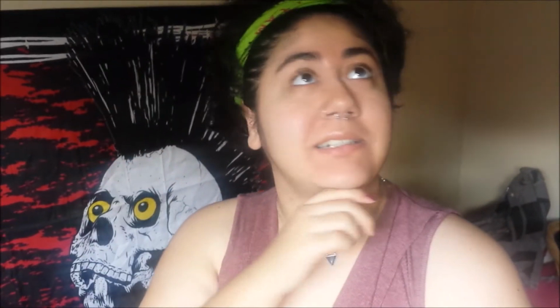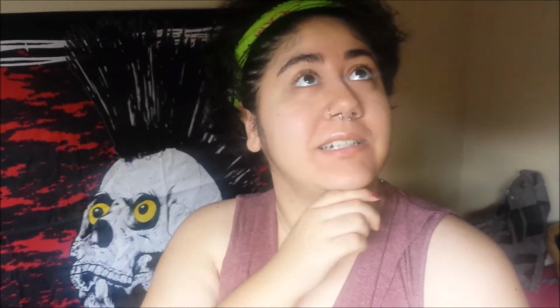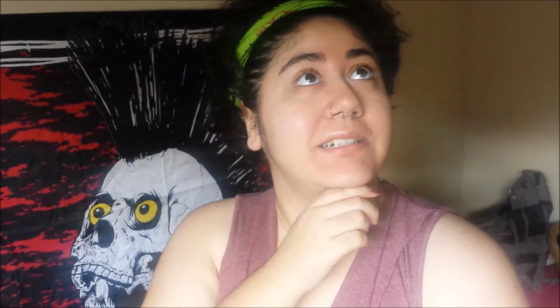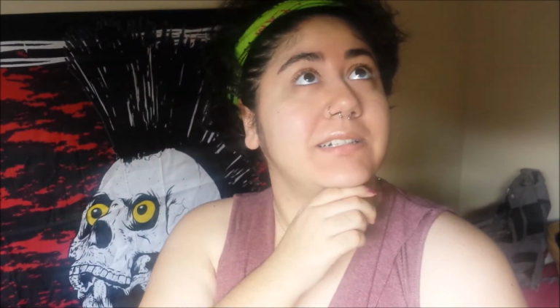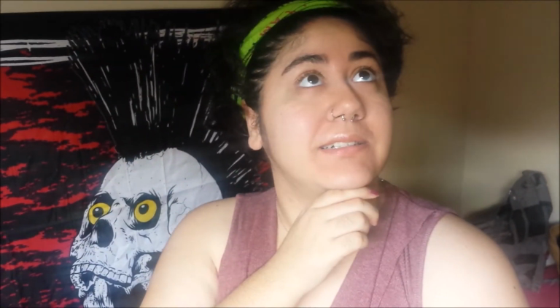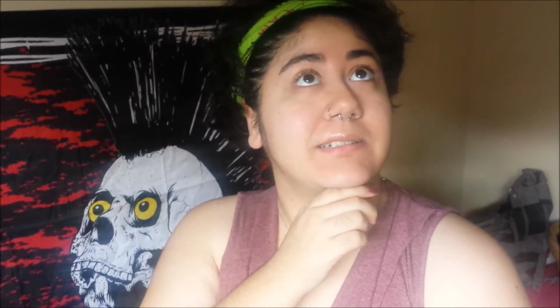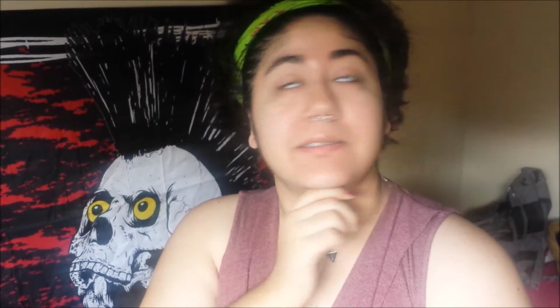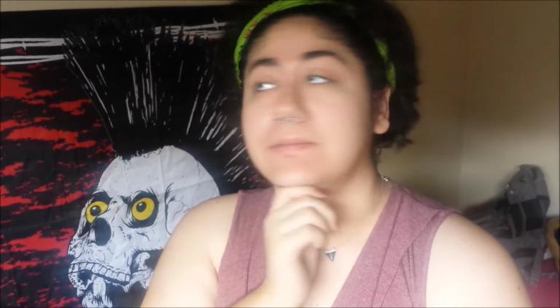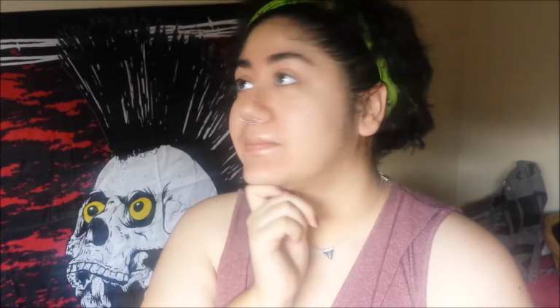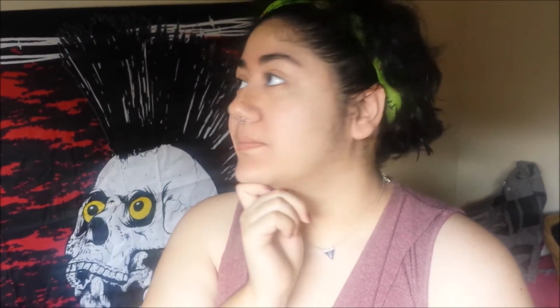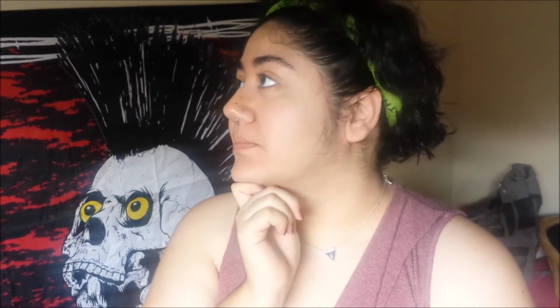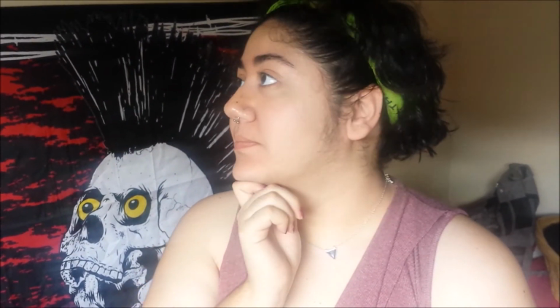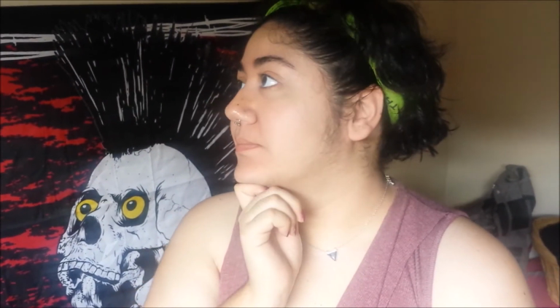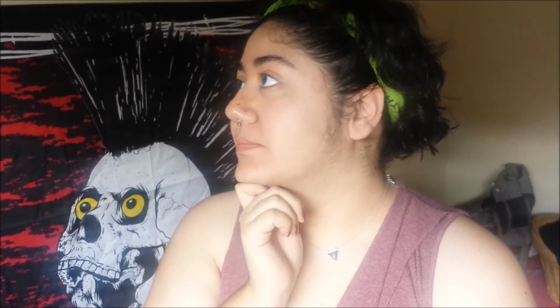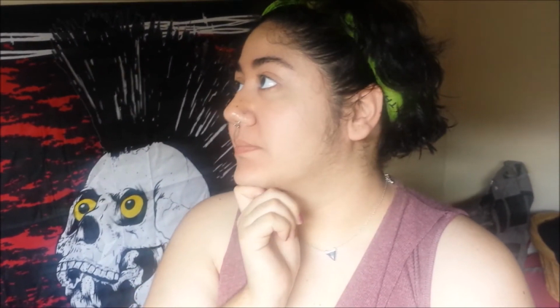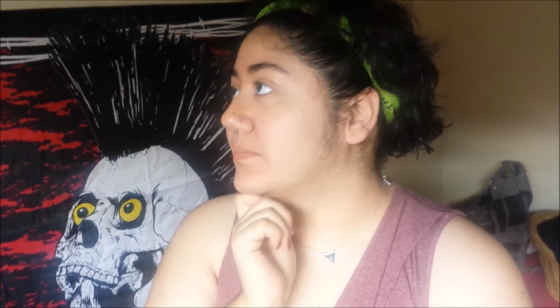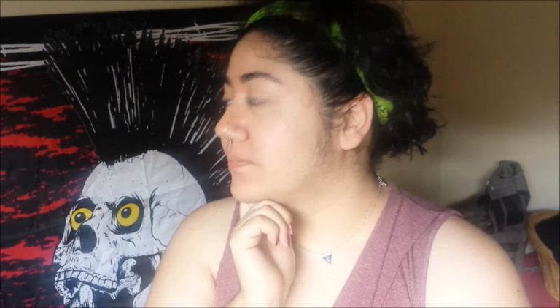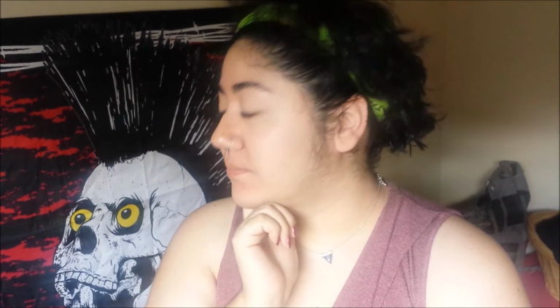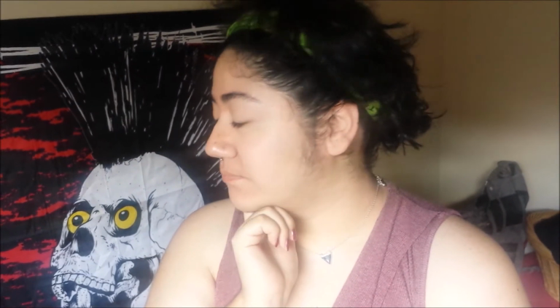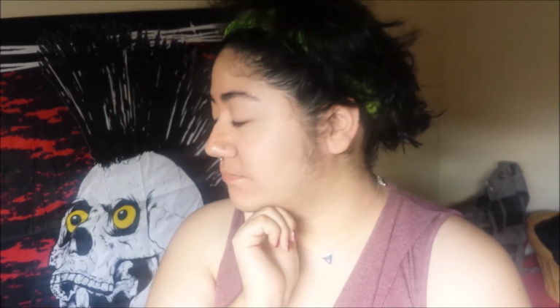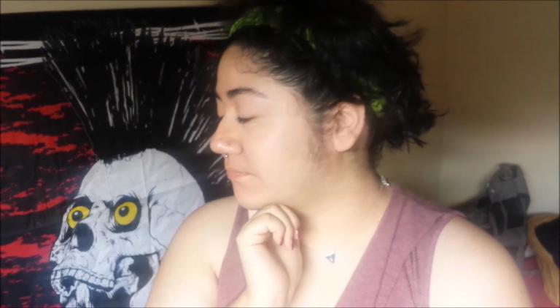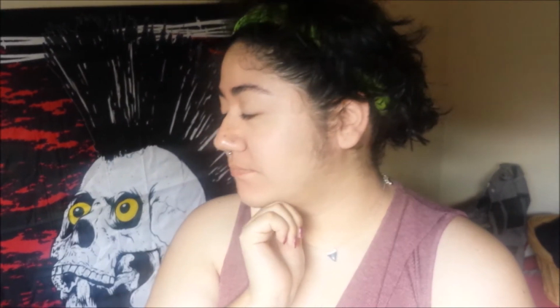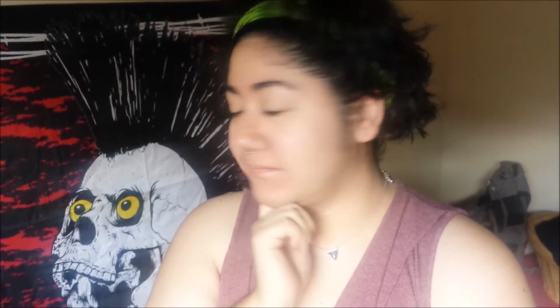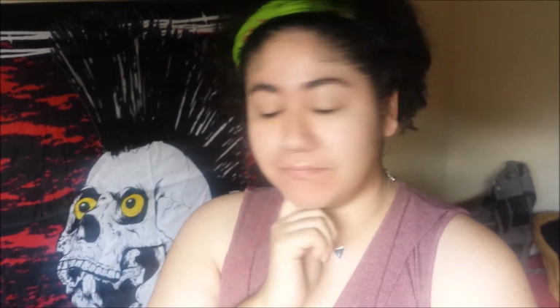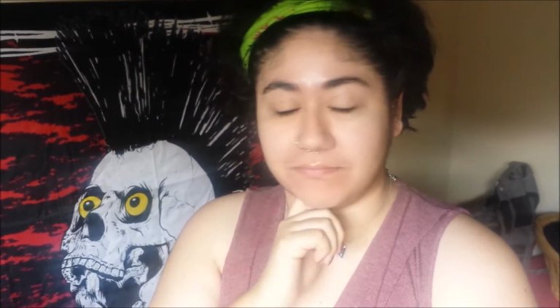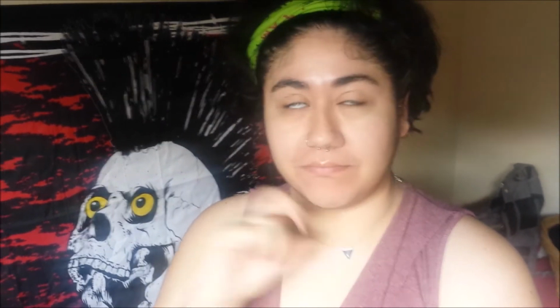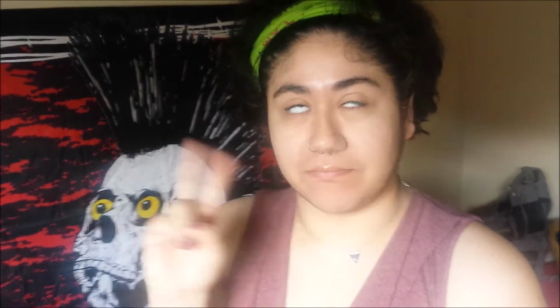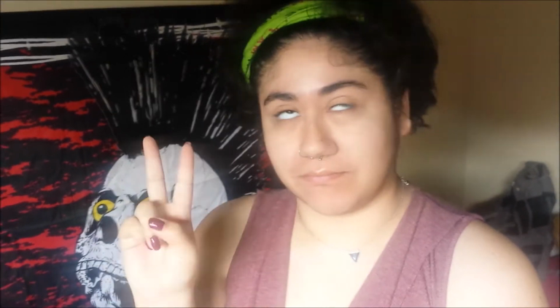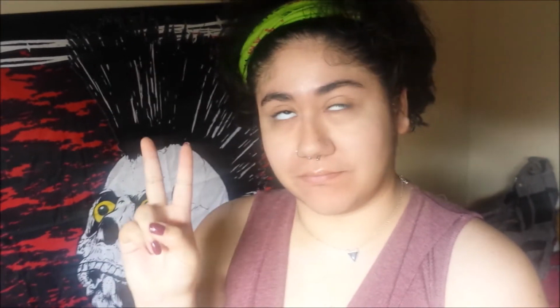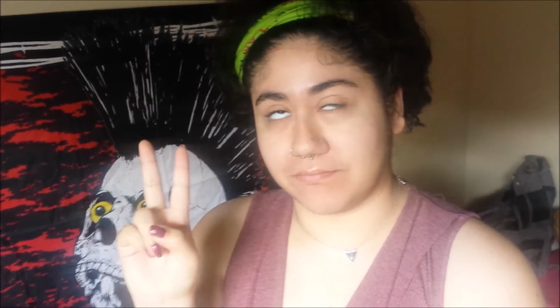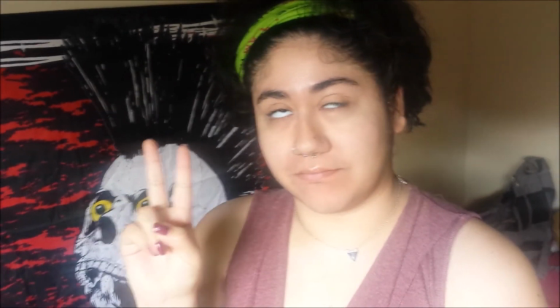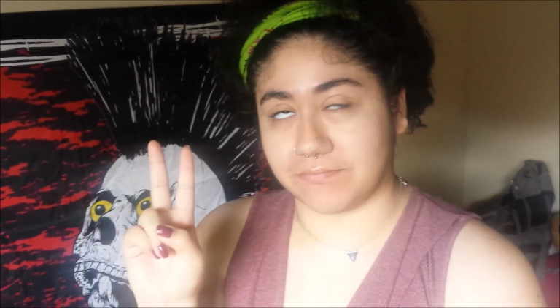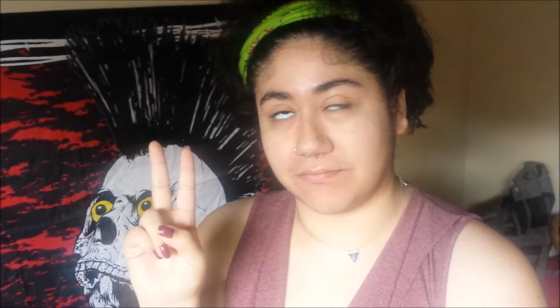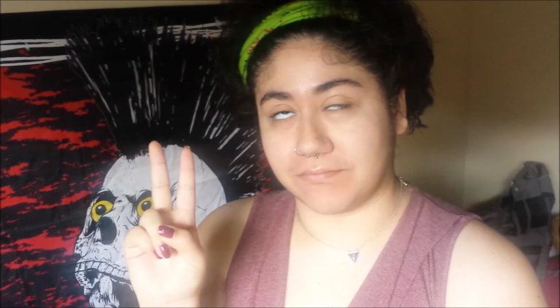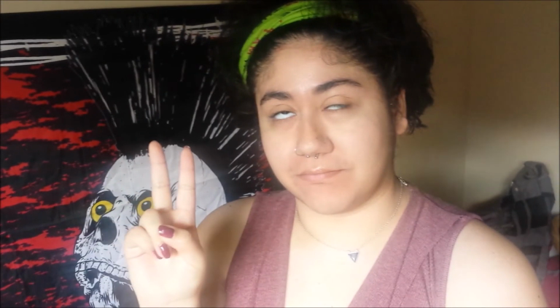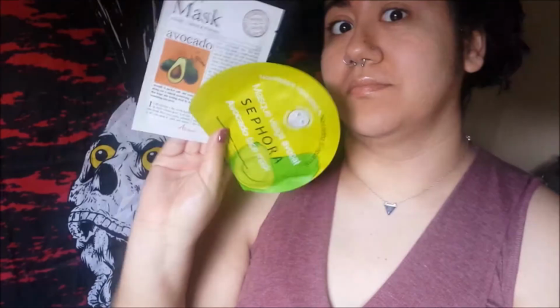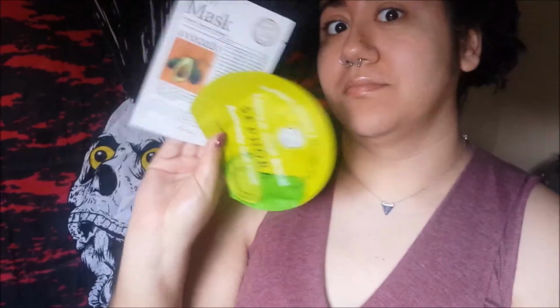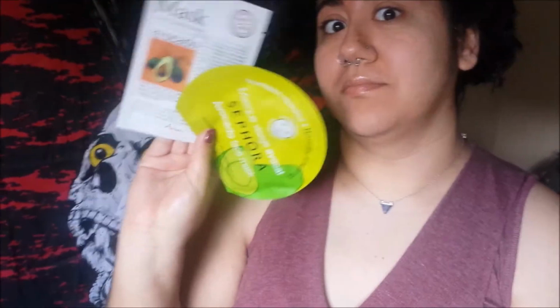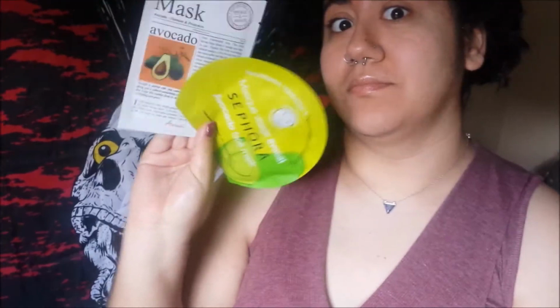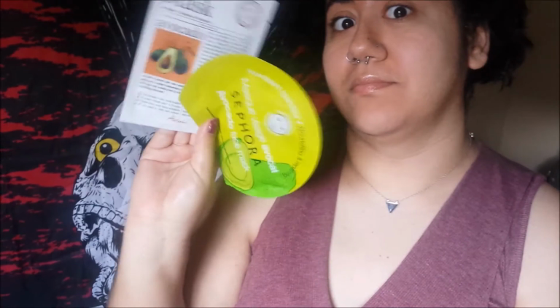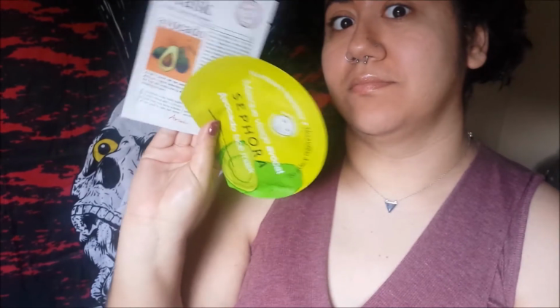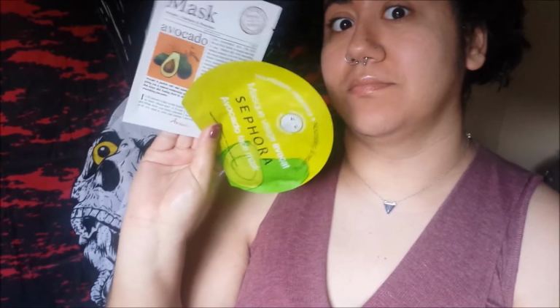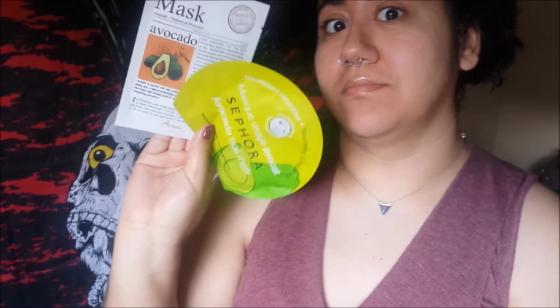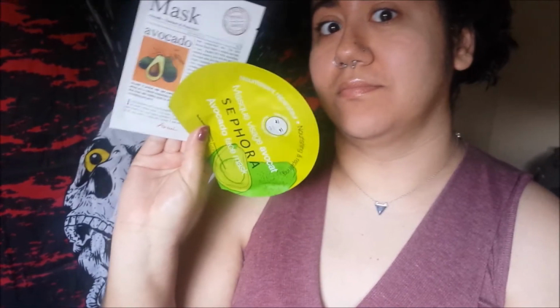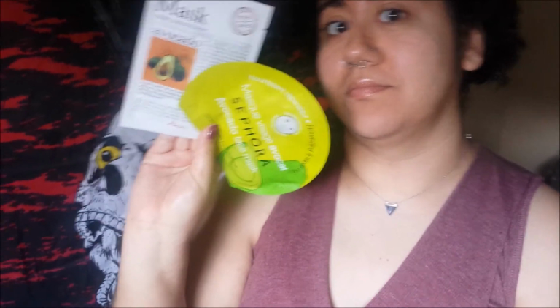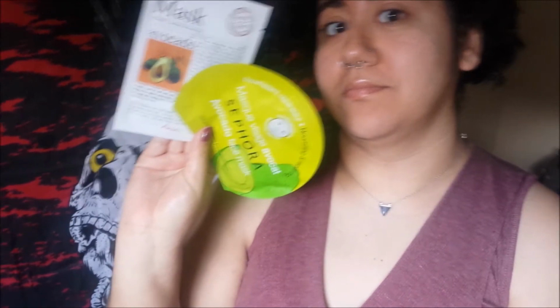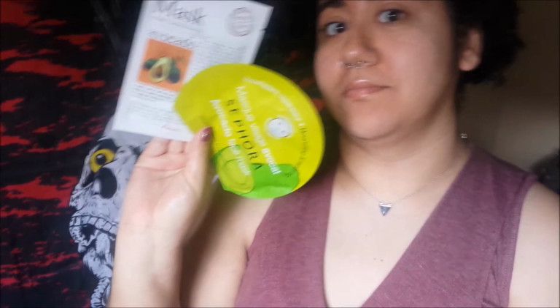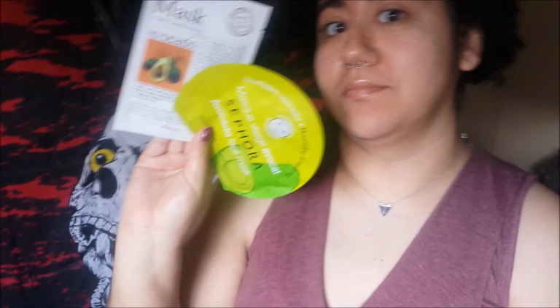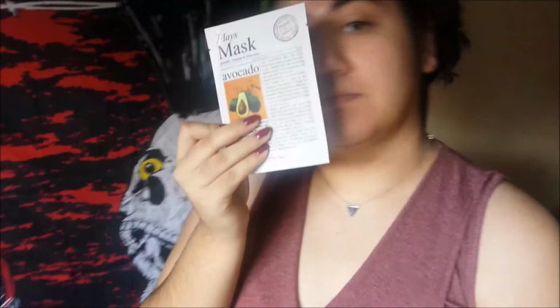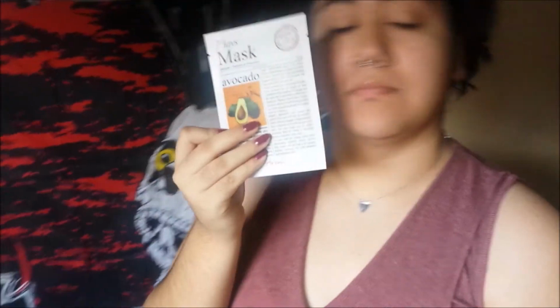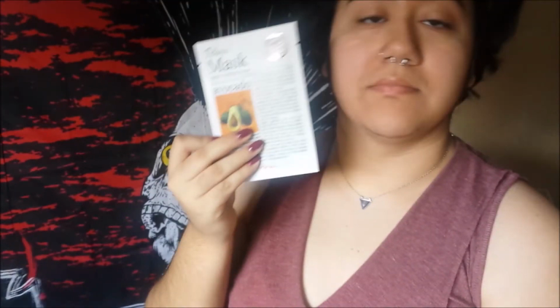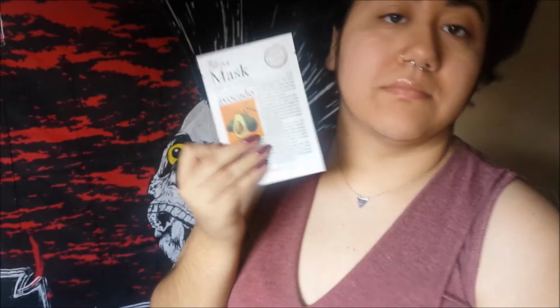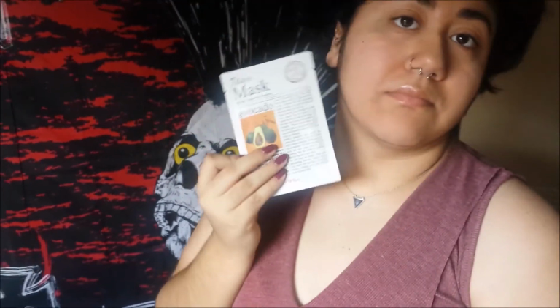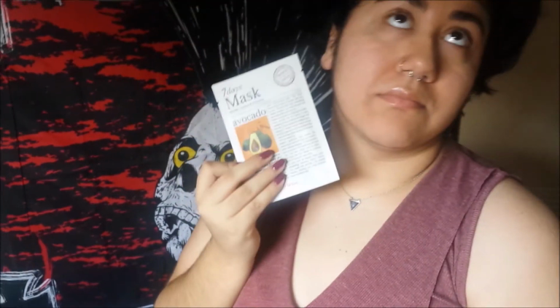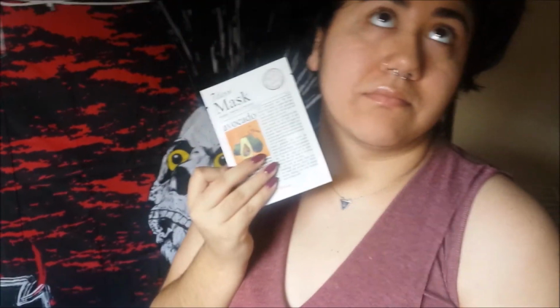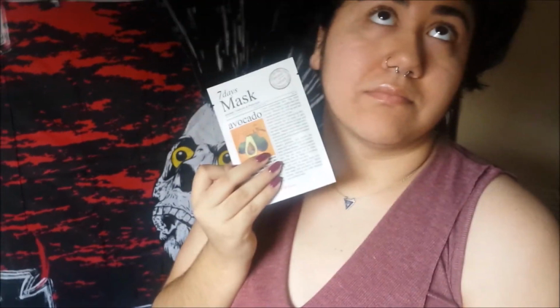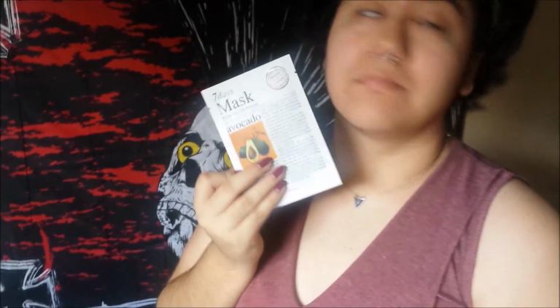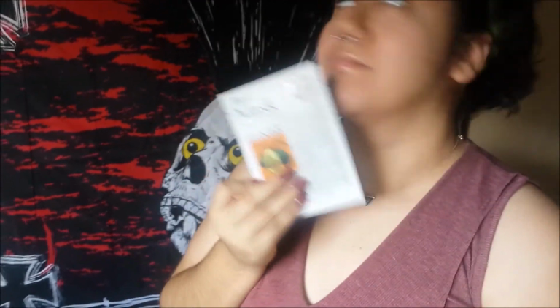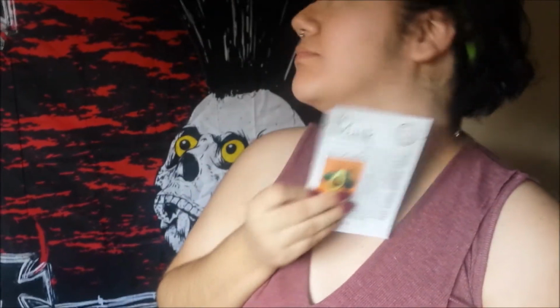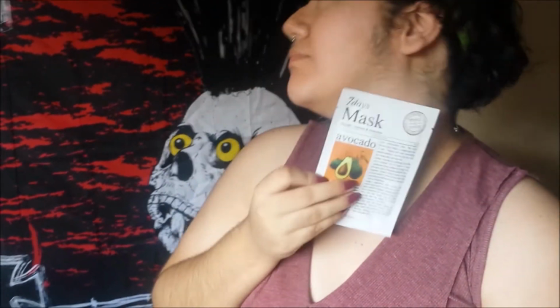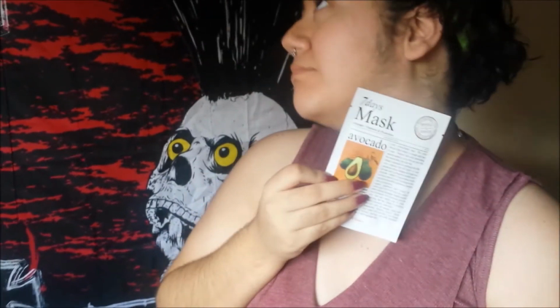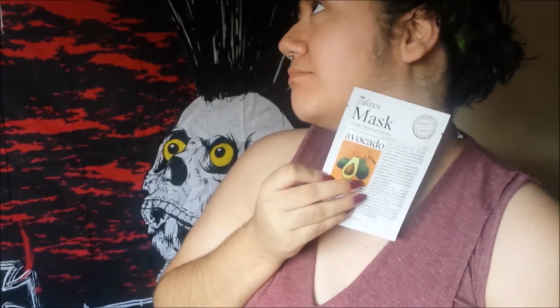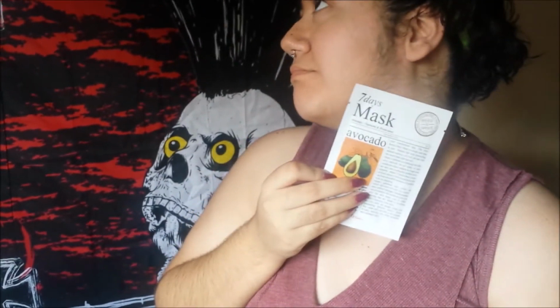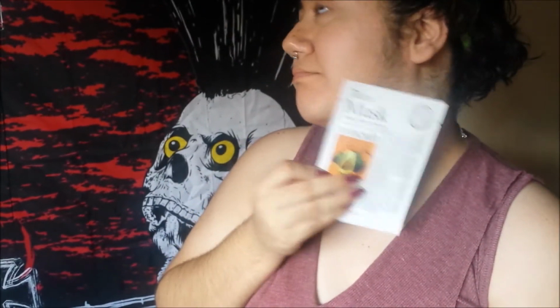Hi everyone, welcome back! Today I'm going to be doing a comparison between the Audio 7 Days Avocado Mask and the Sephora Avocado Mask.